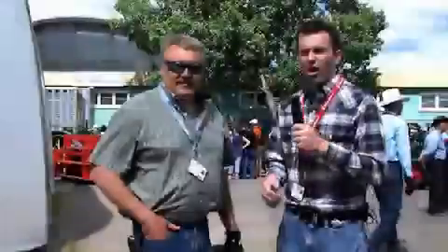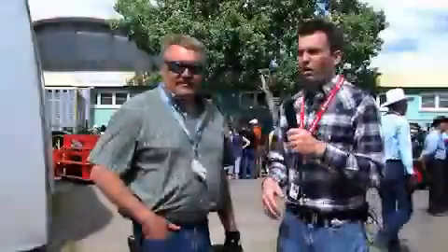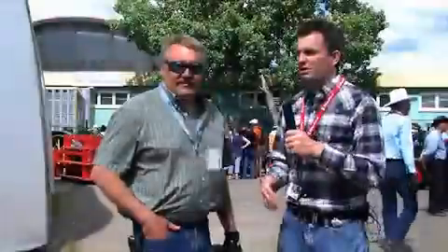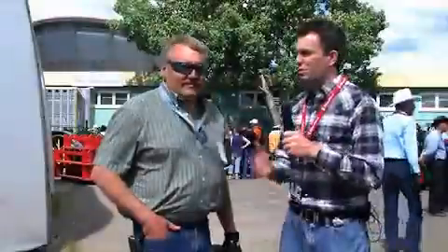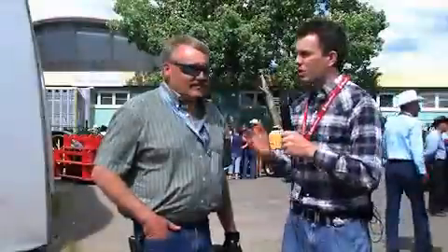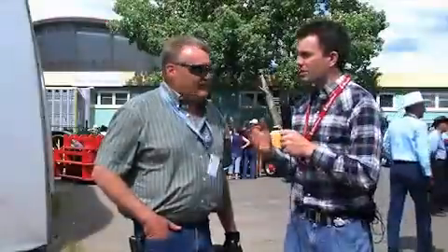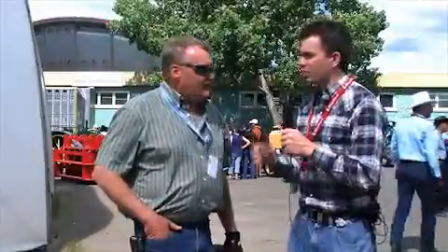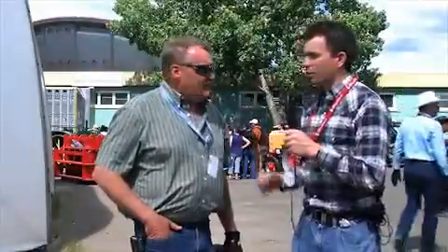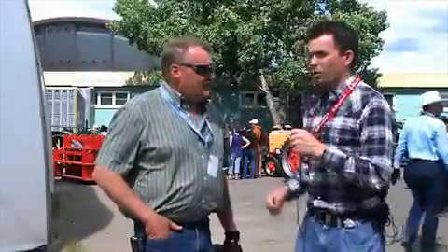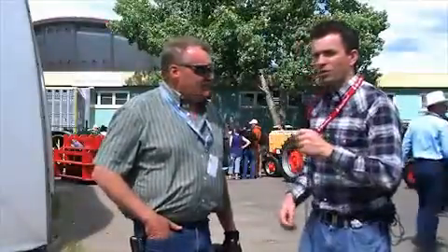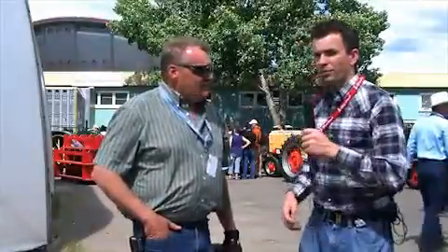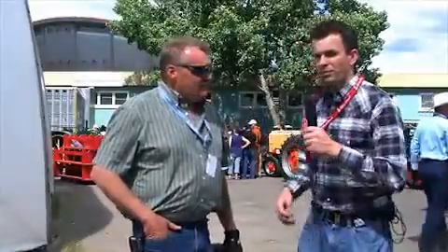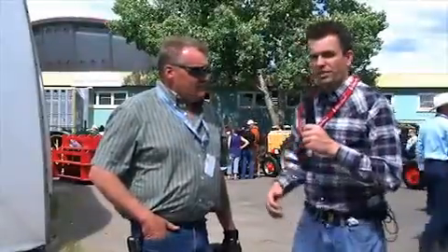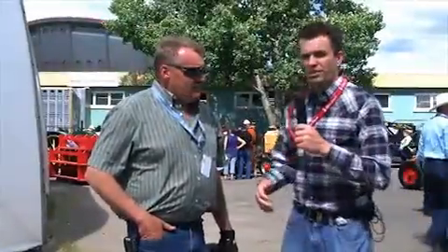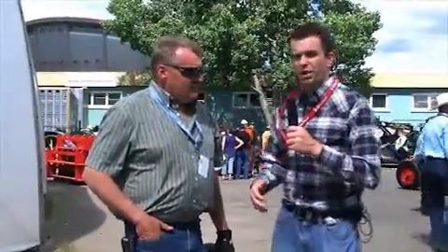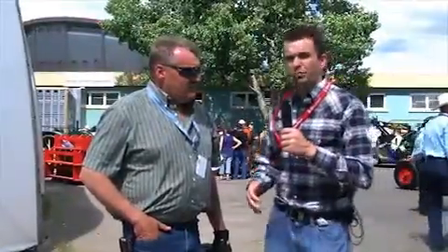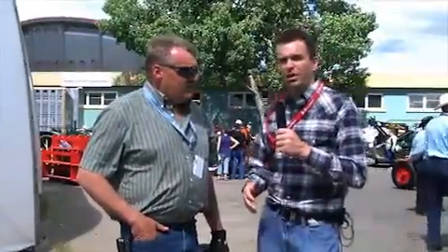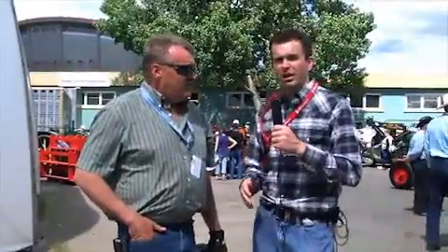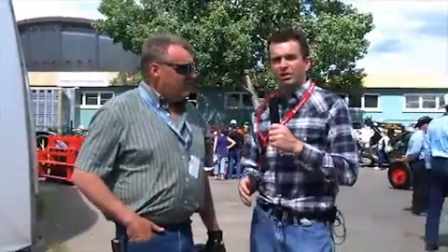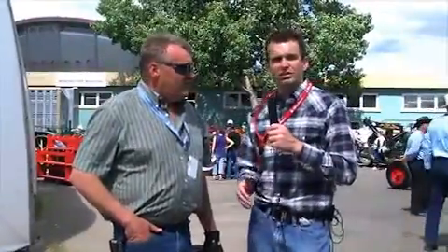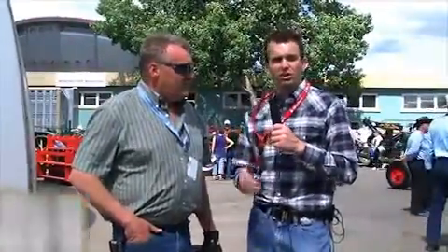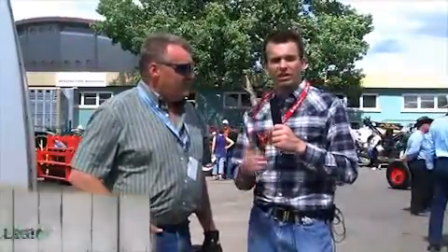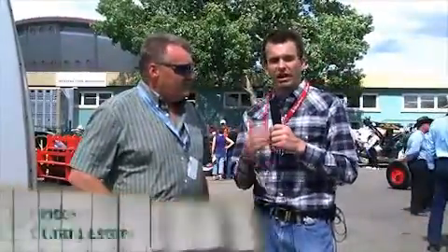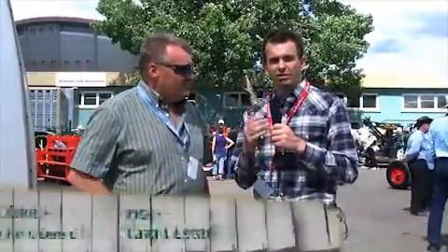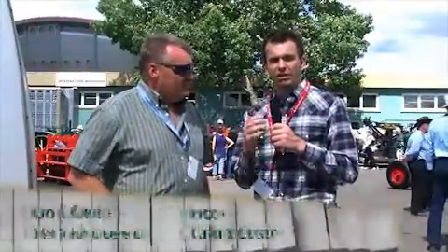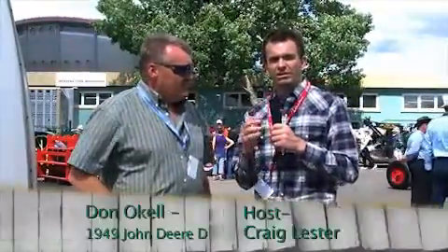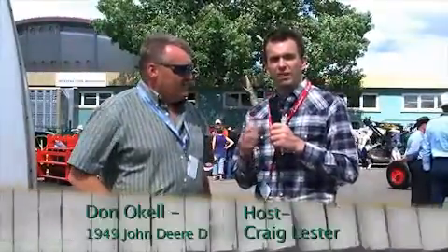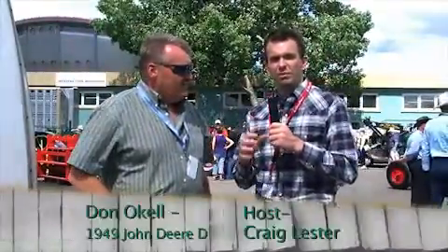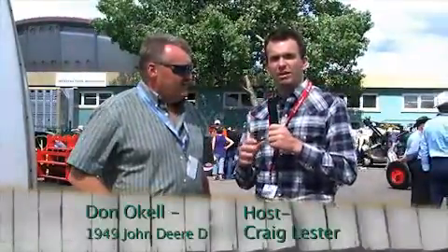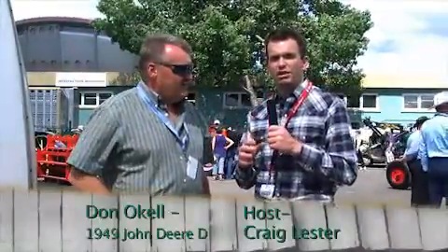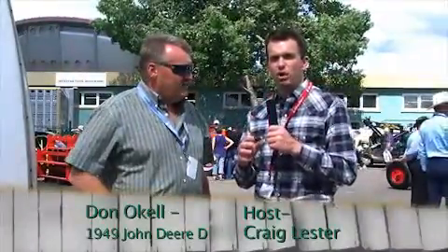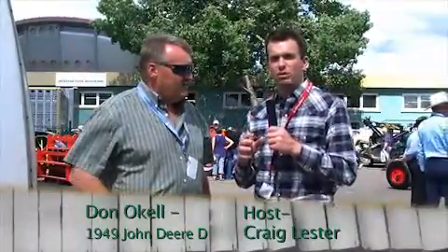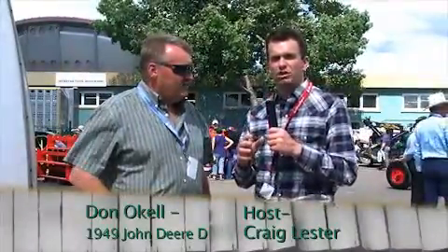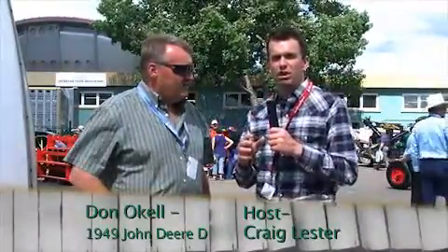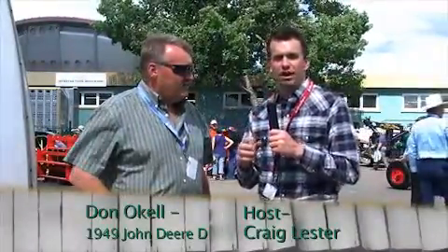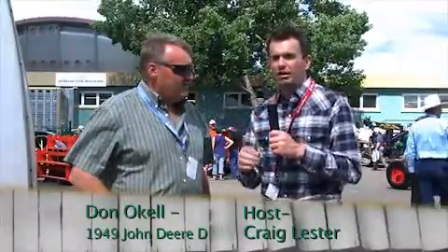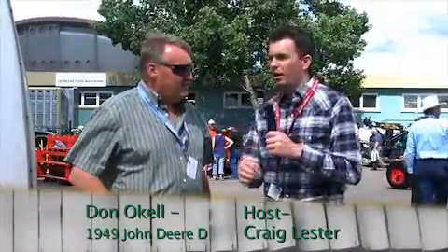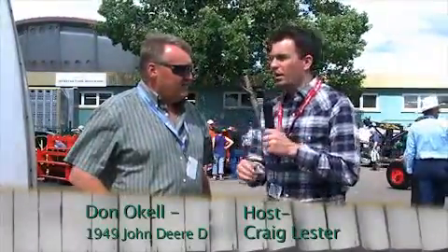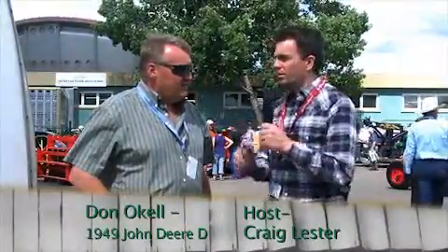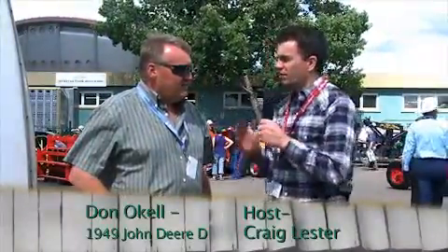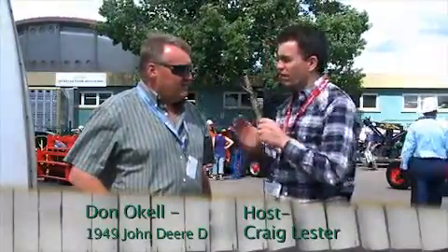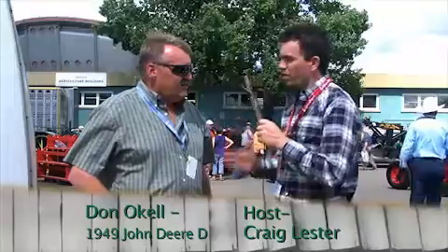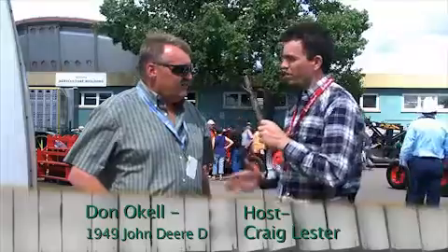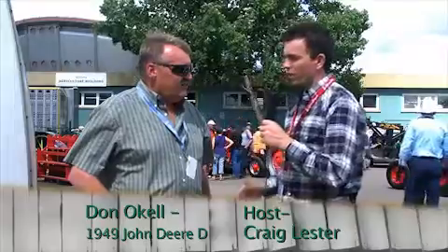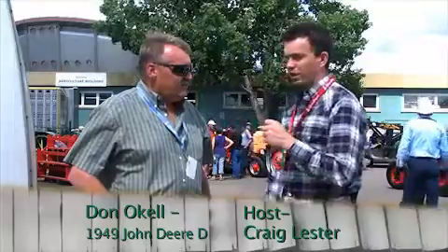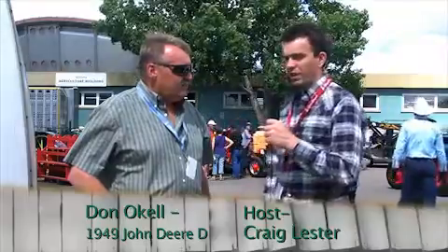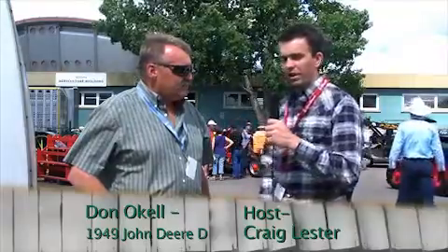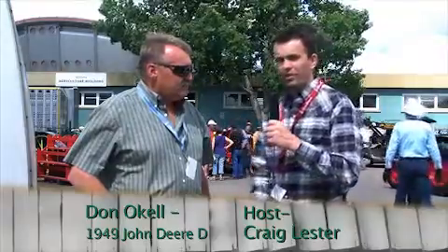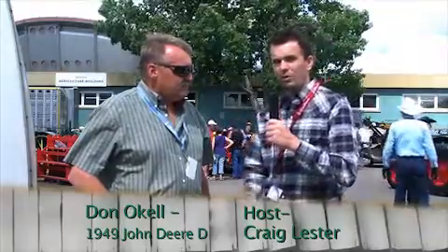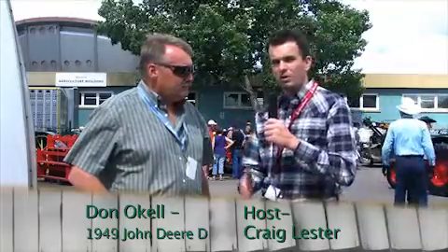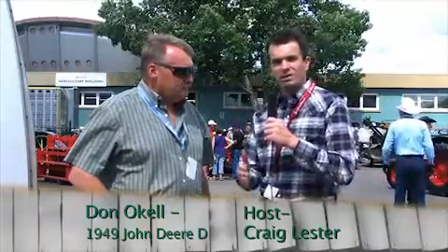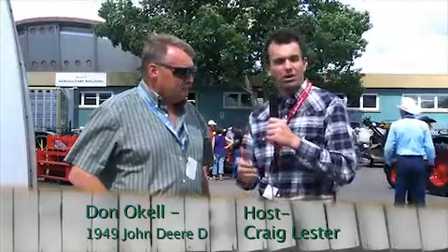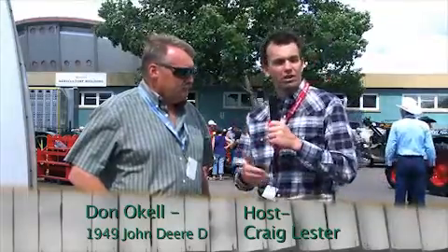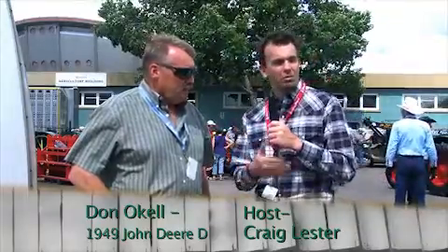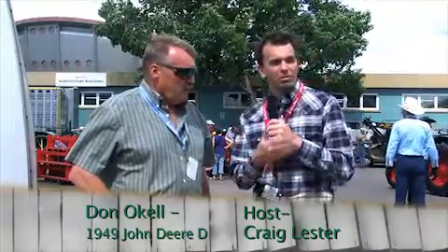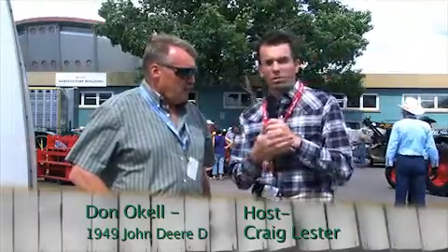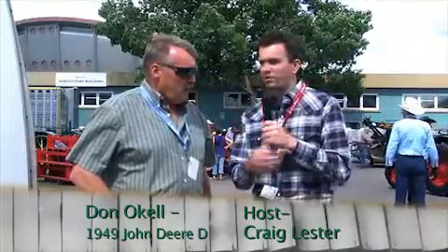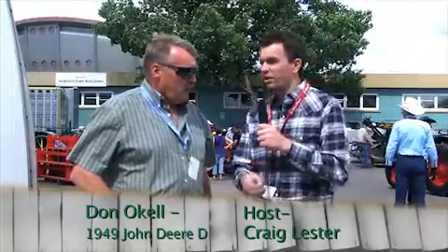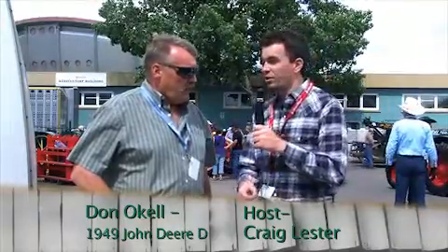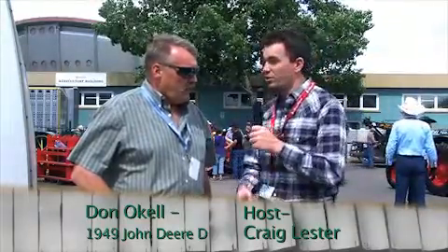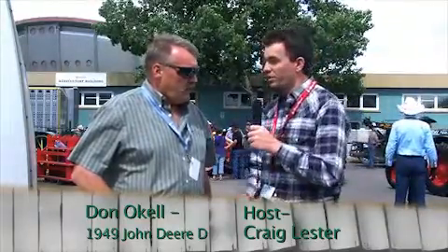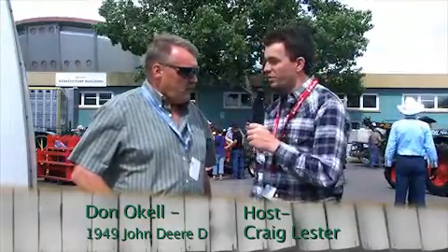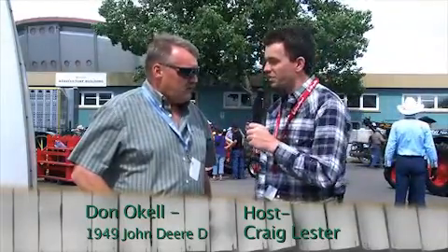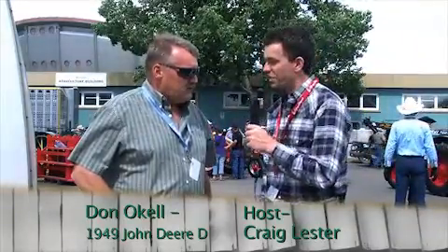Alright, so we're talking to Don Oakle from Dutchess, Alberta here, still at the Calgary Stampede show and shine. Just tell the viewers here a little bit about your John Deere D.